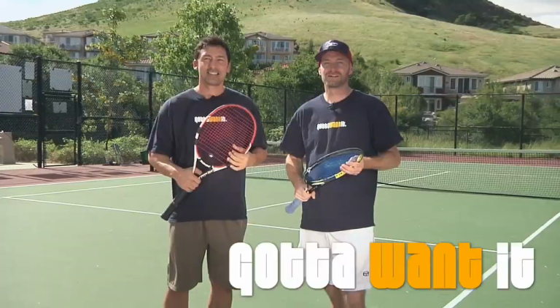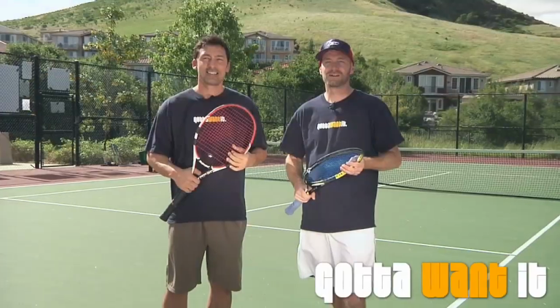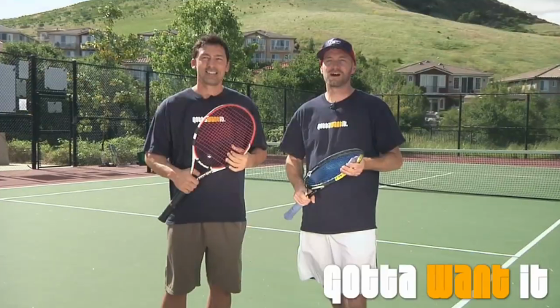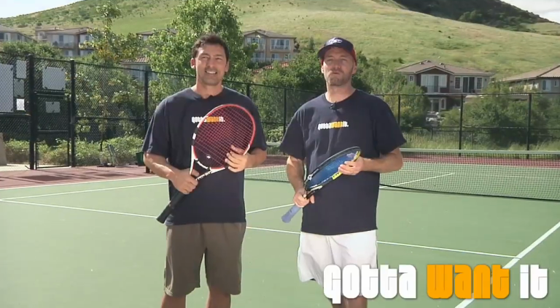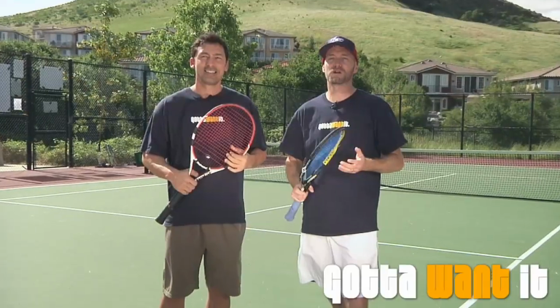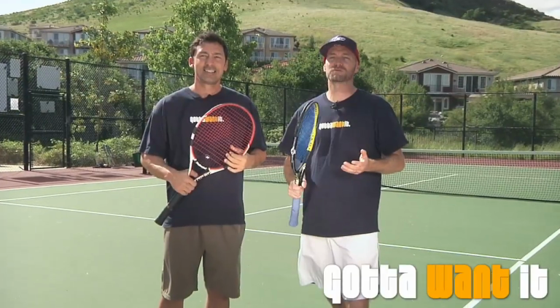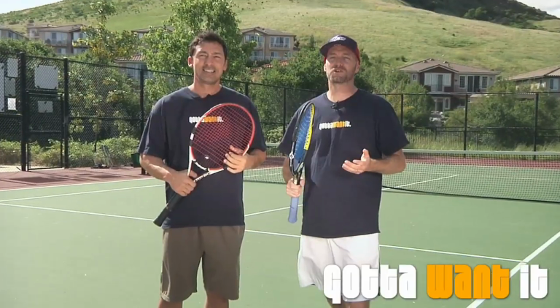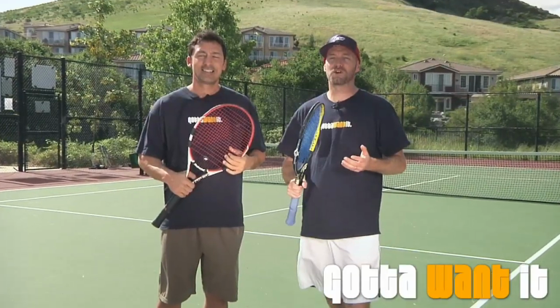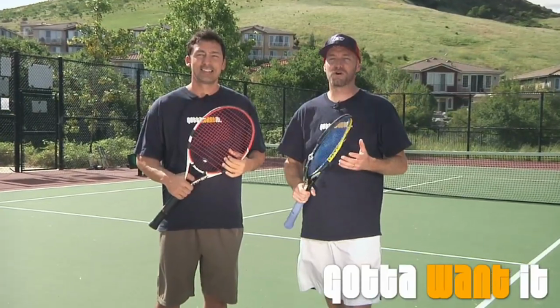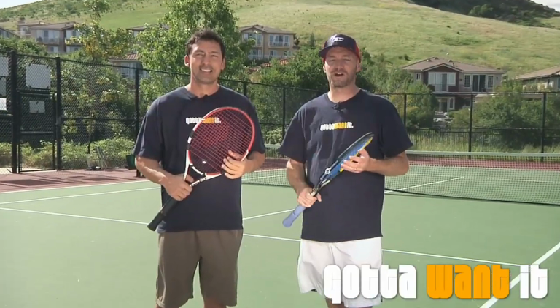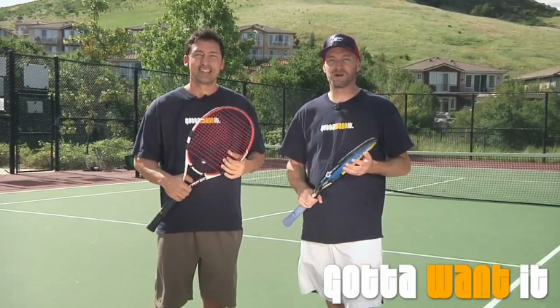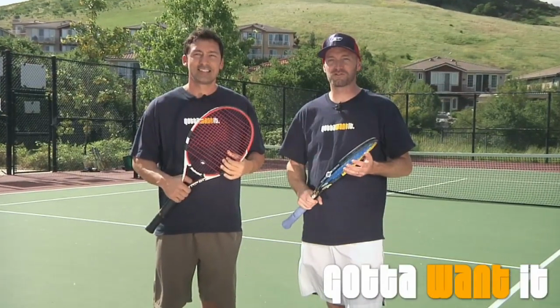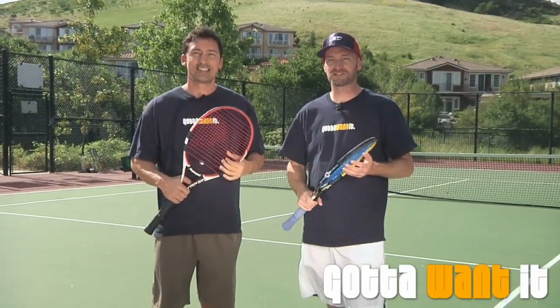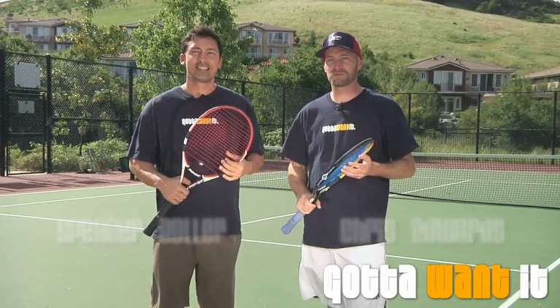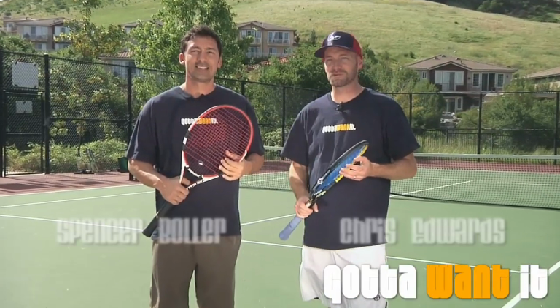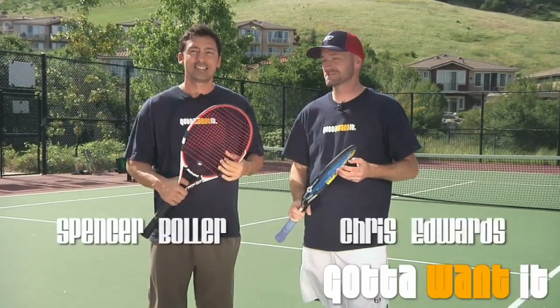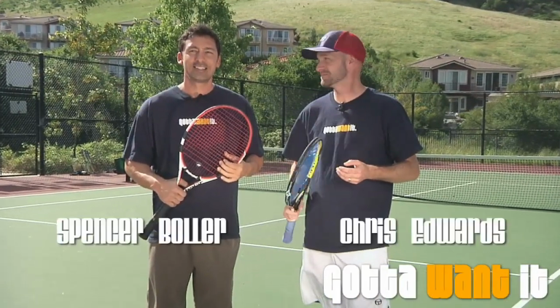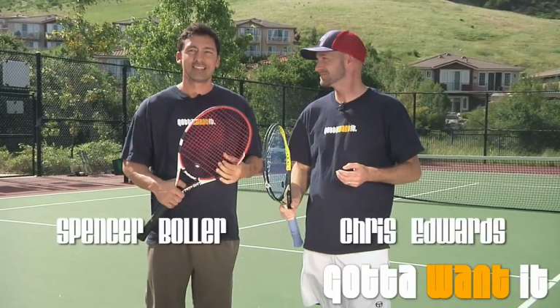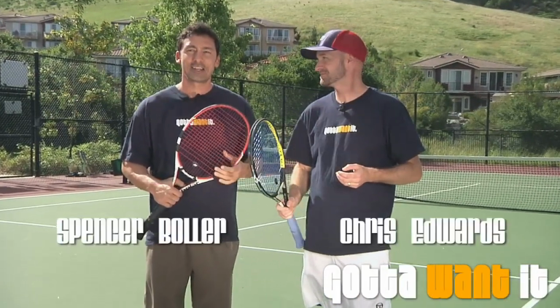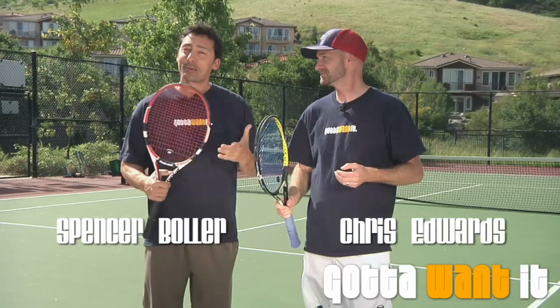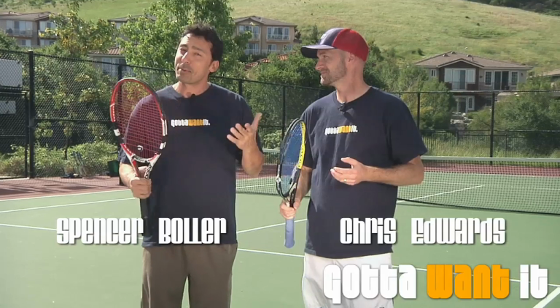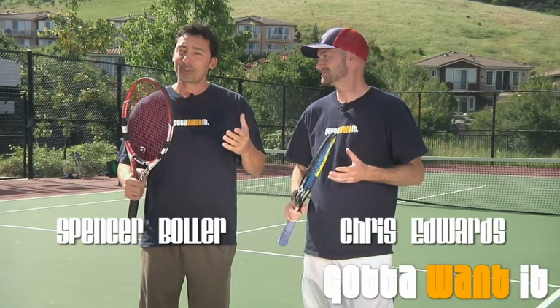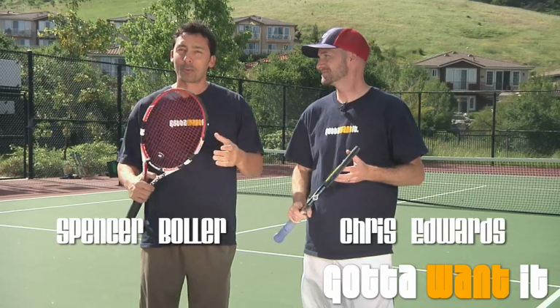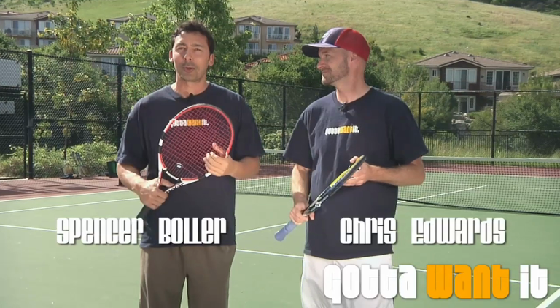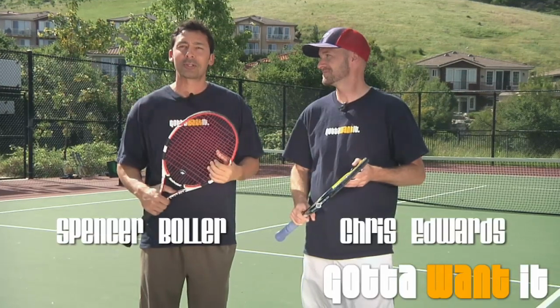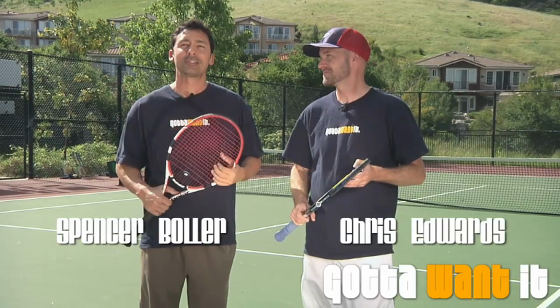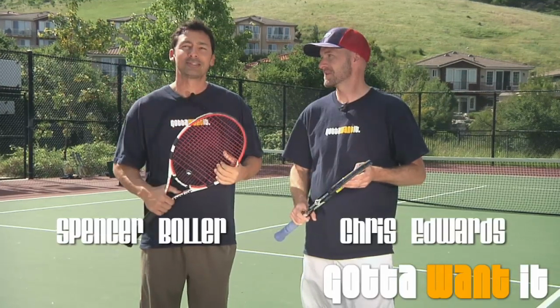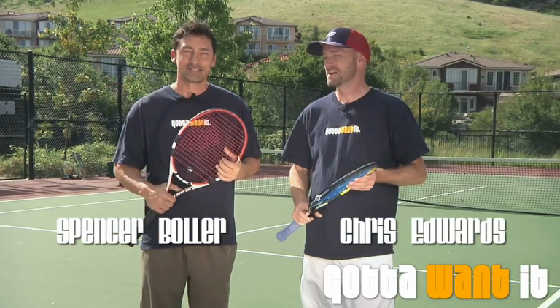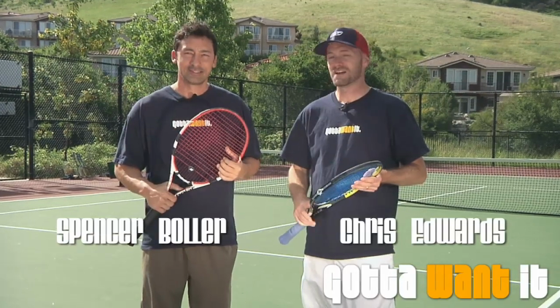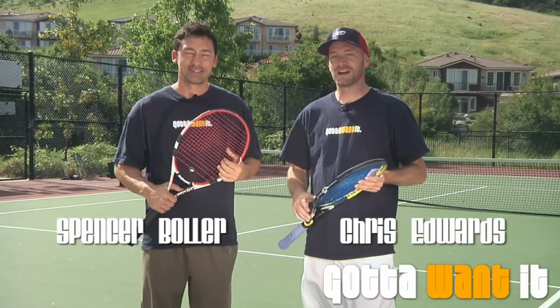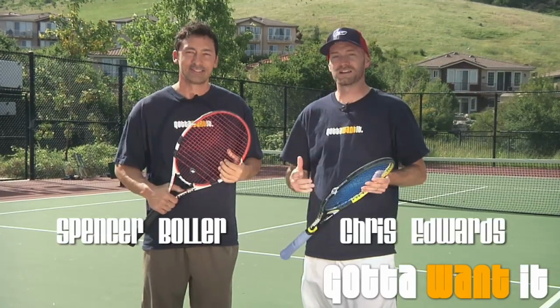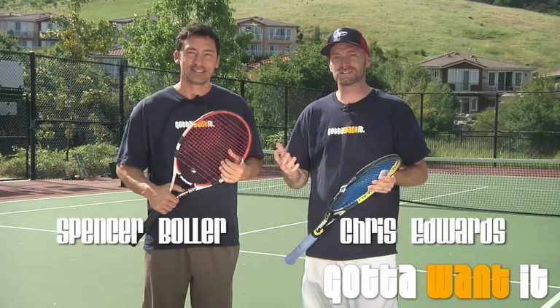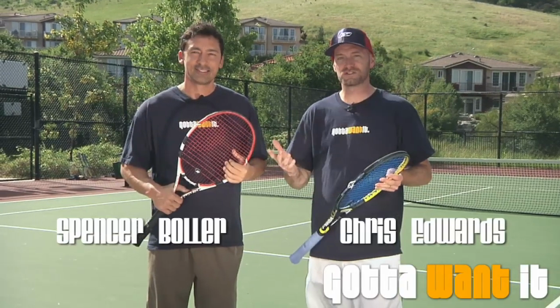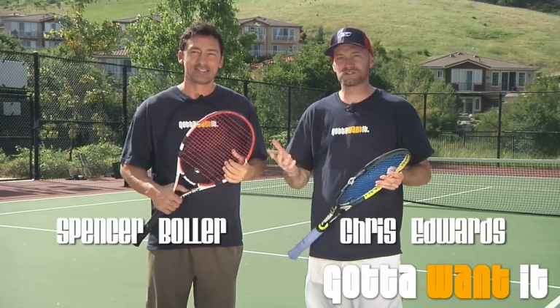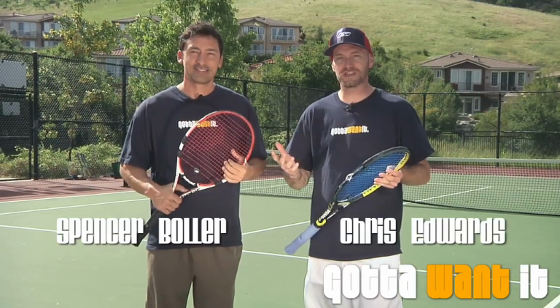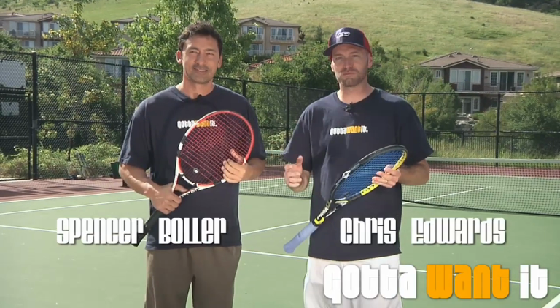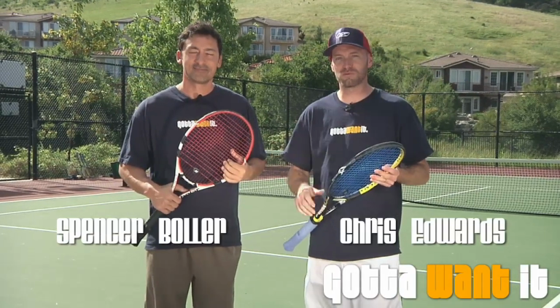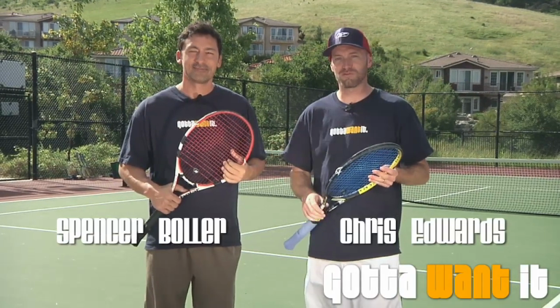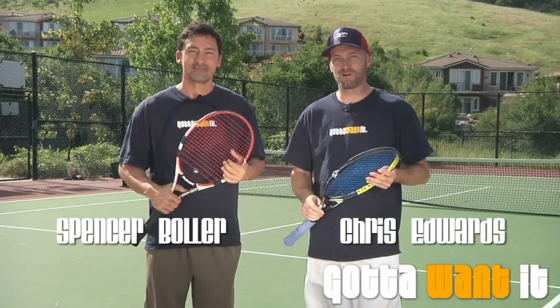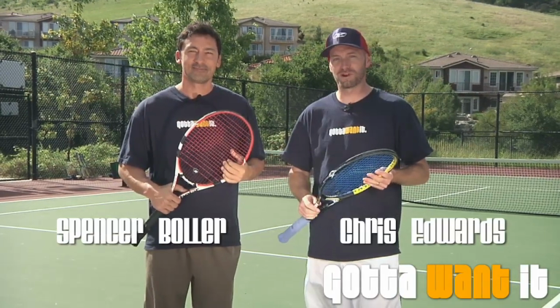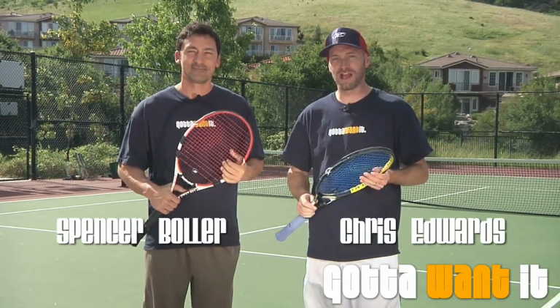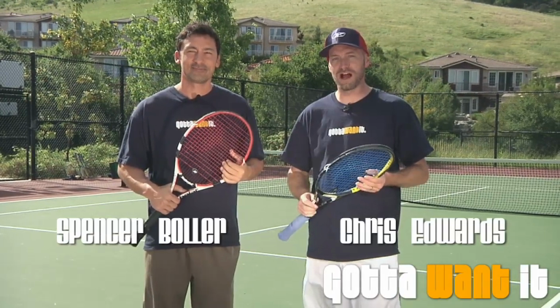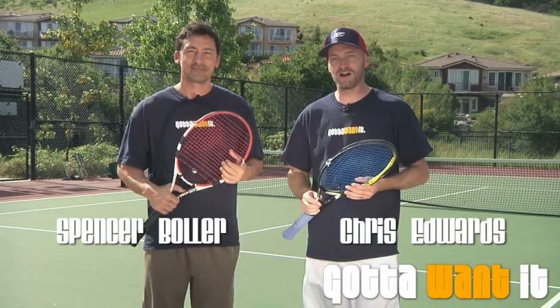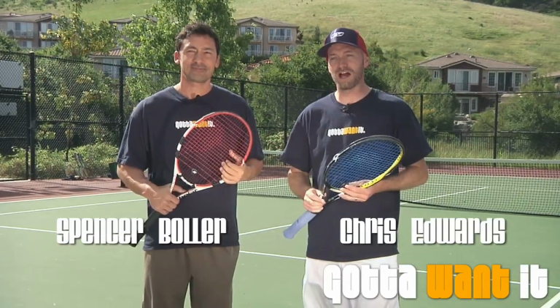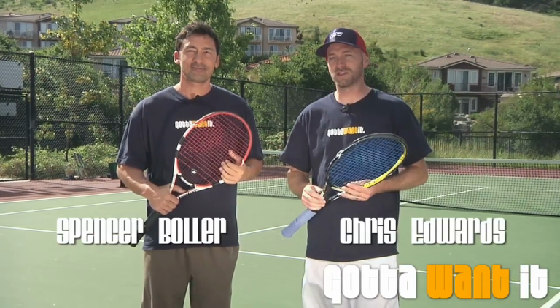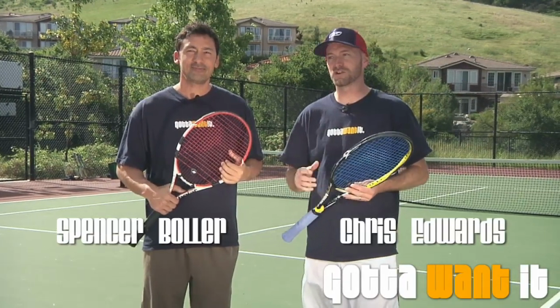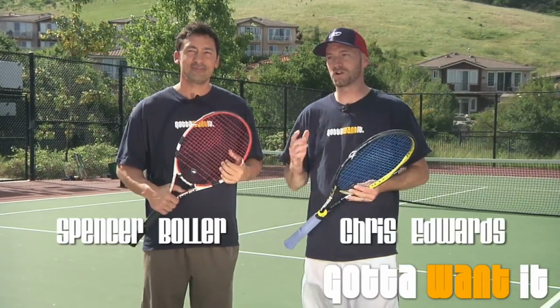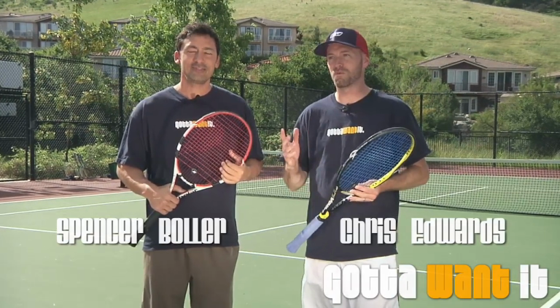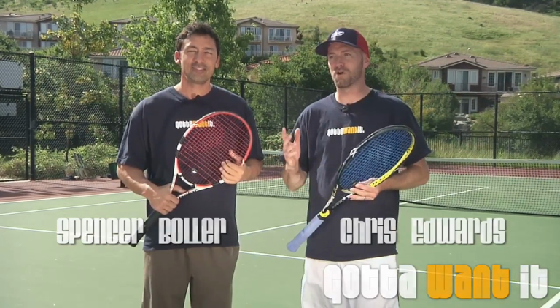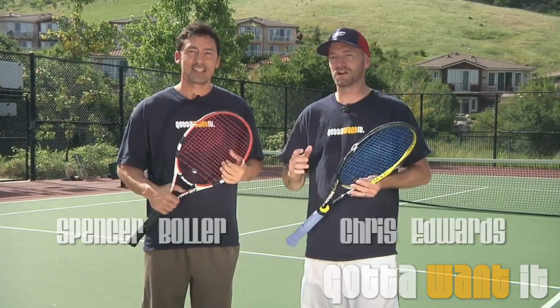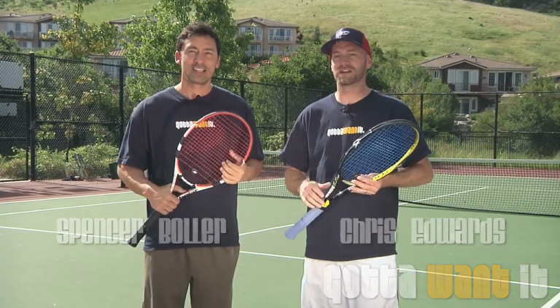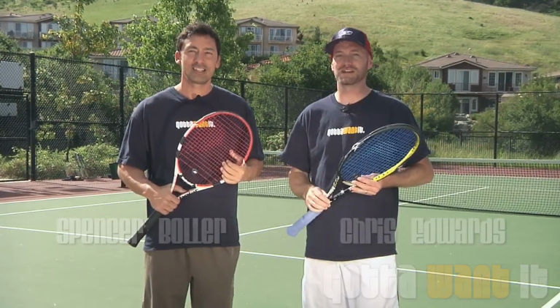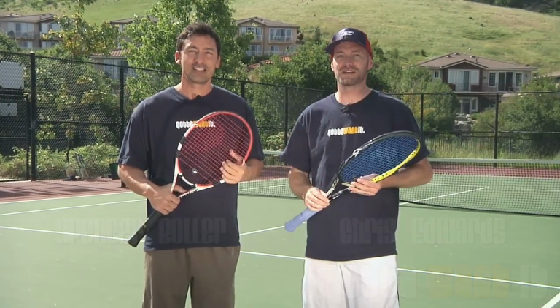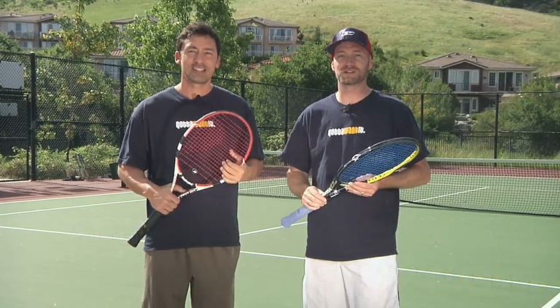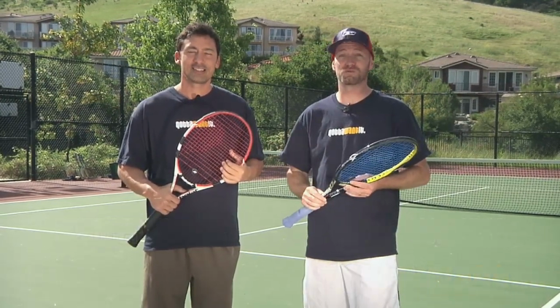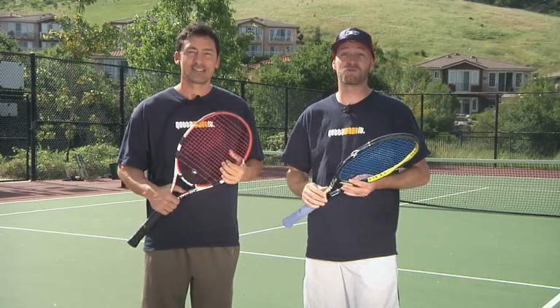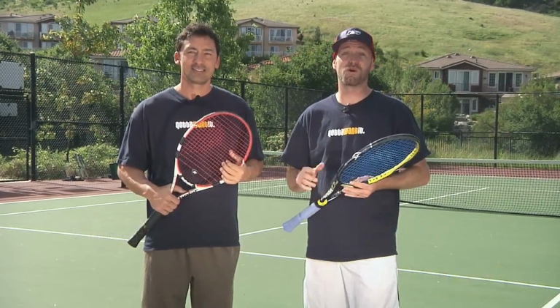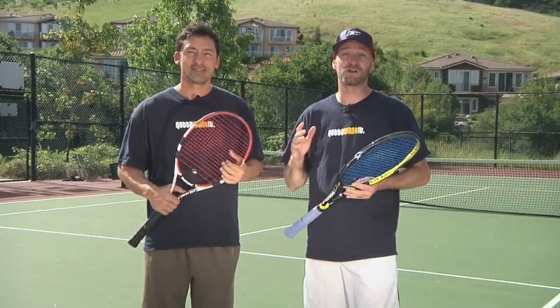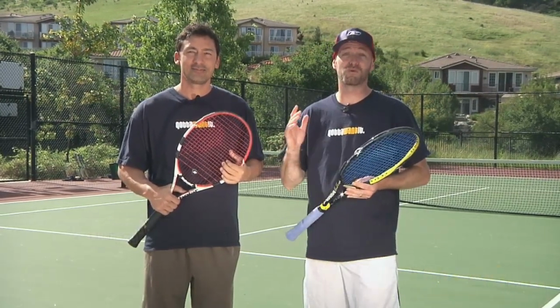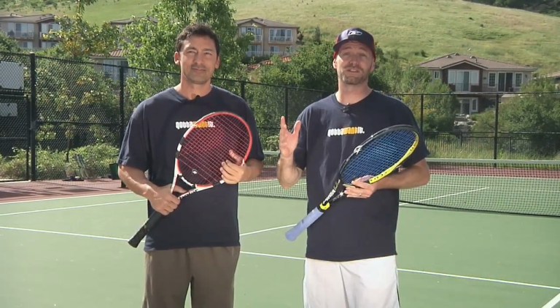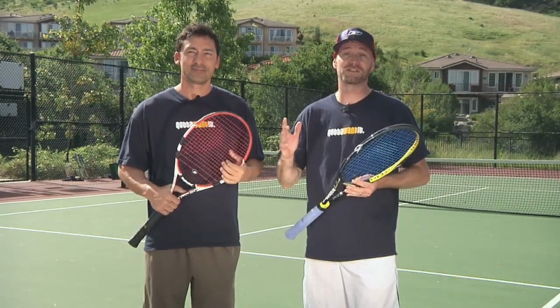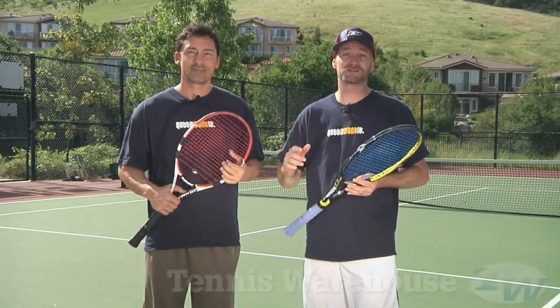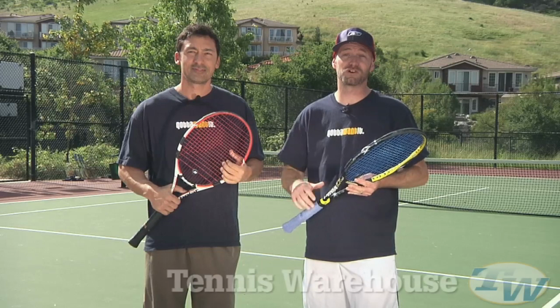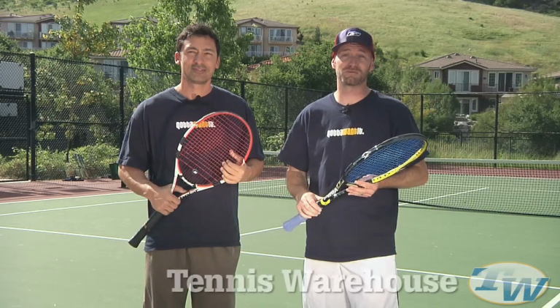Hi, welcome to Gotta Want It. I'm Chris Edwards and I'm Spencer Bowler. This is a new segment we're rolling out. The Gotta Want It is — we want to win this tournament.